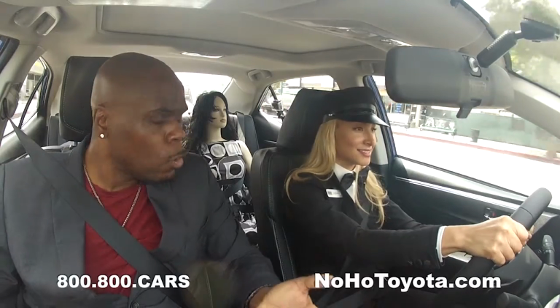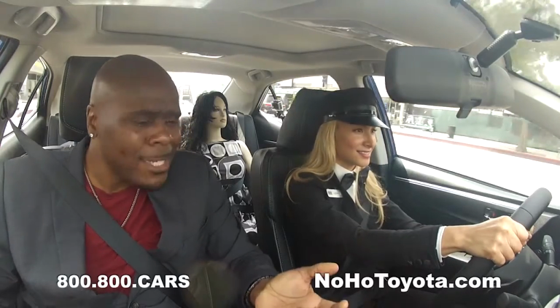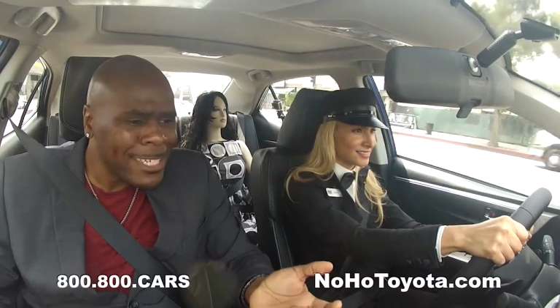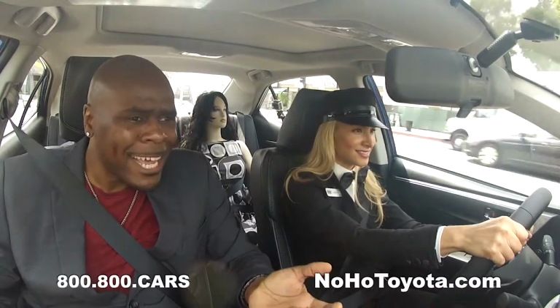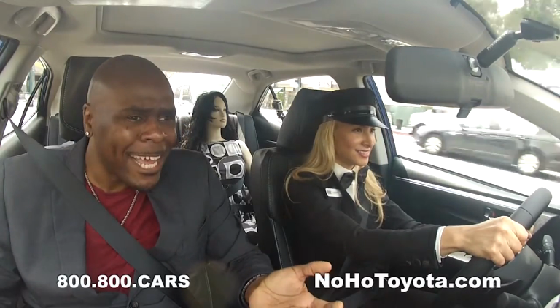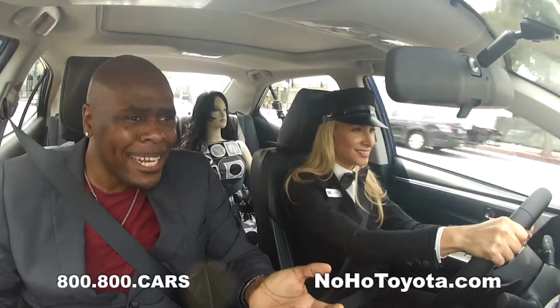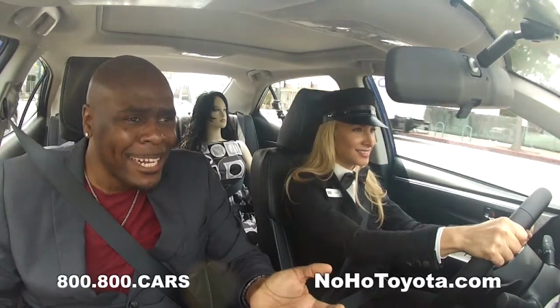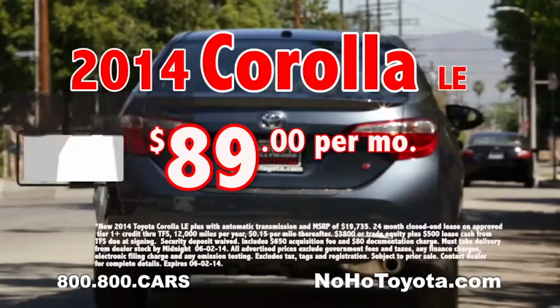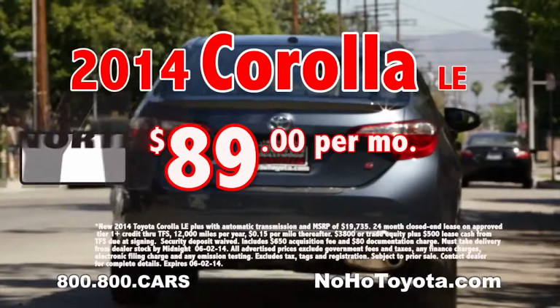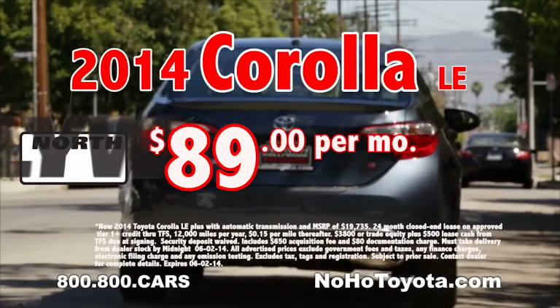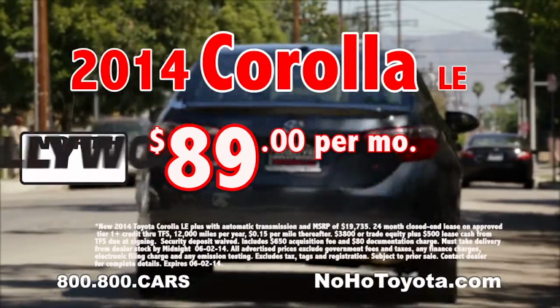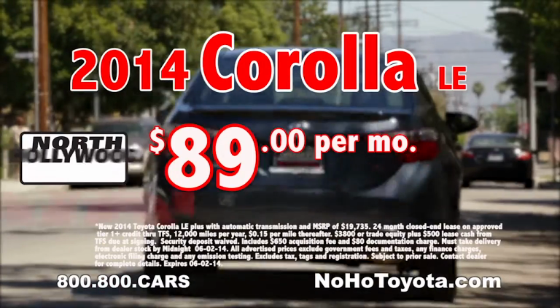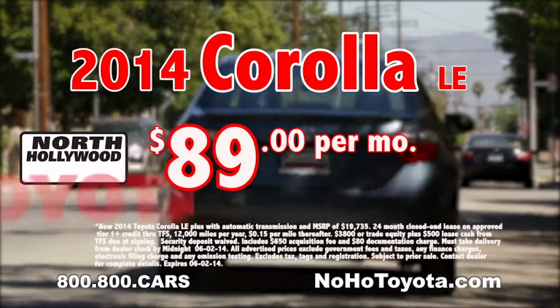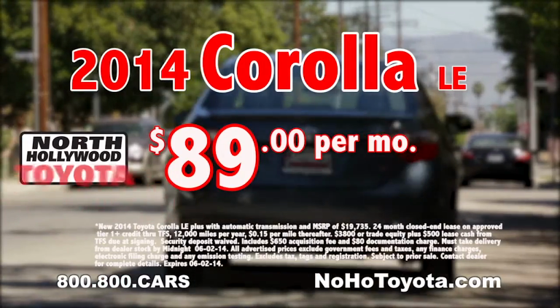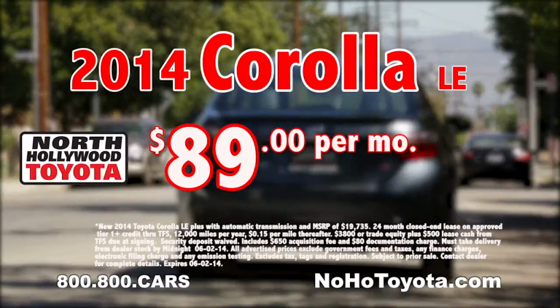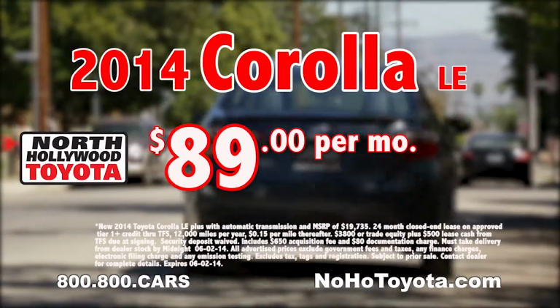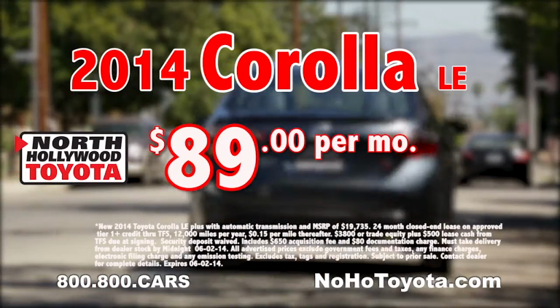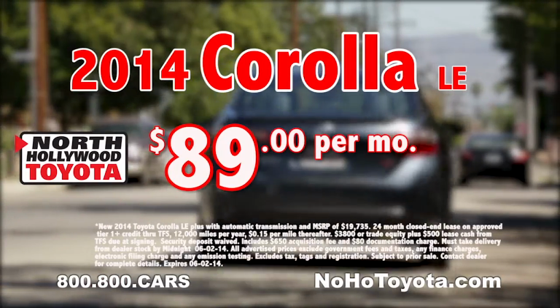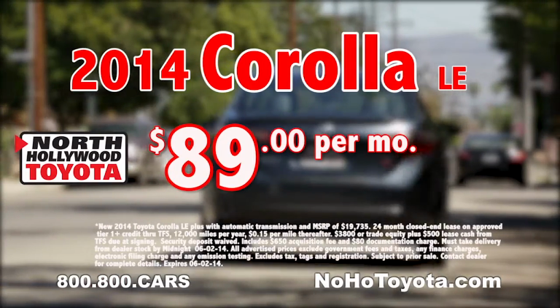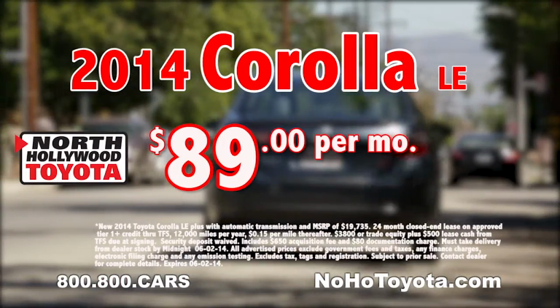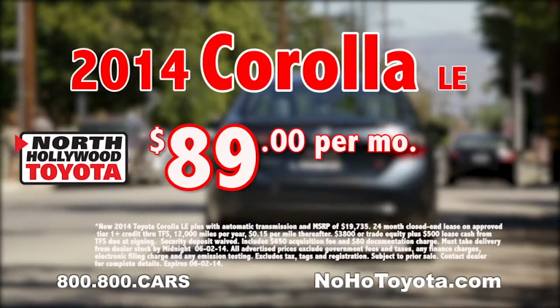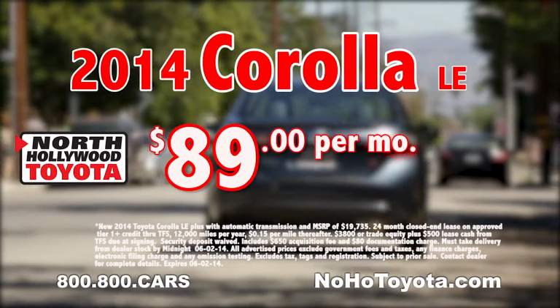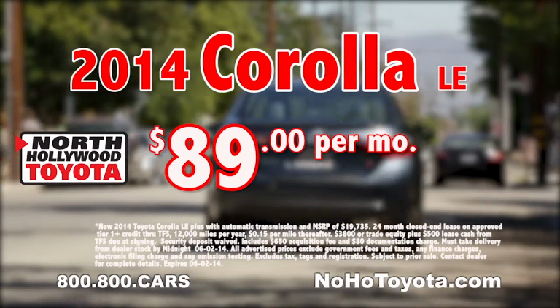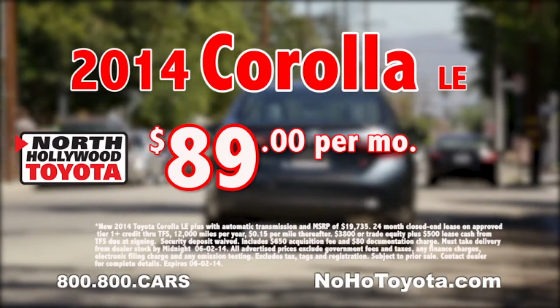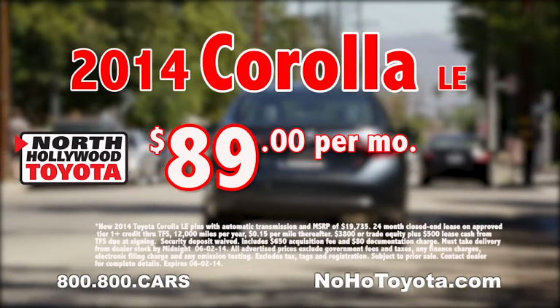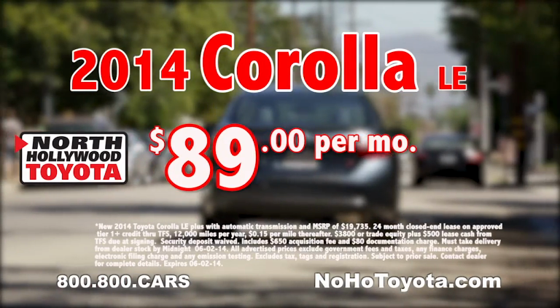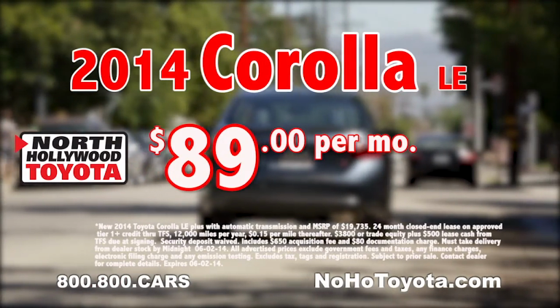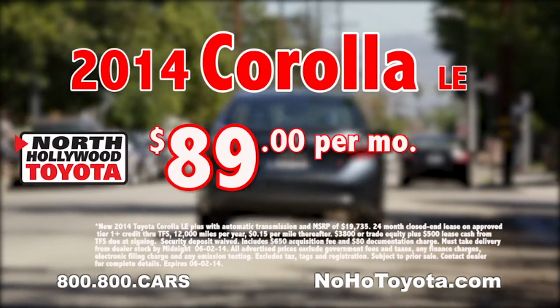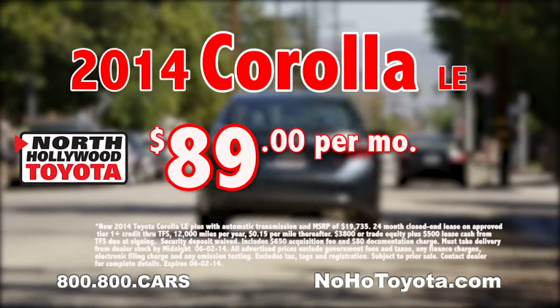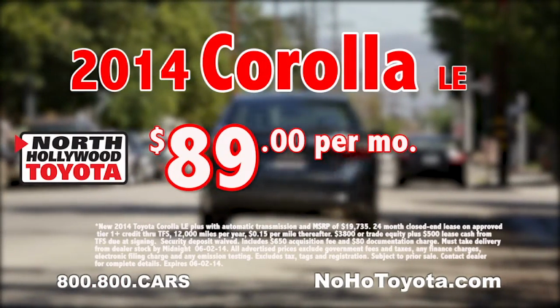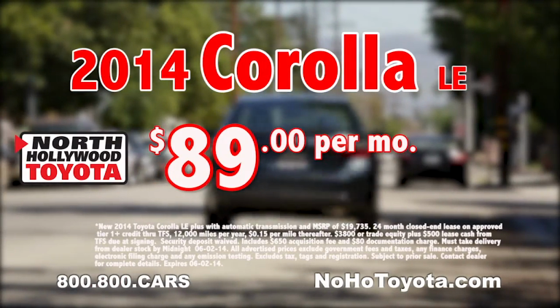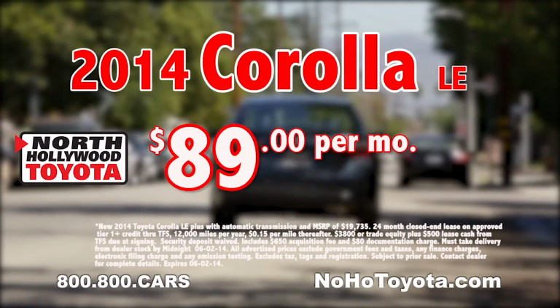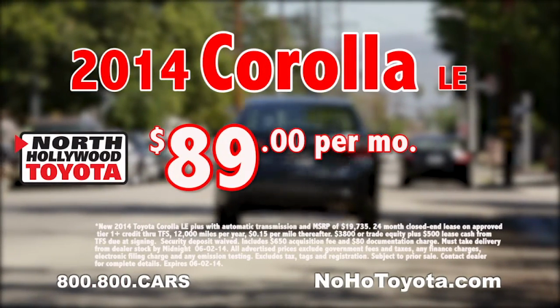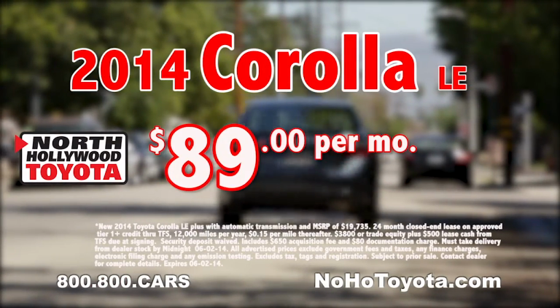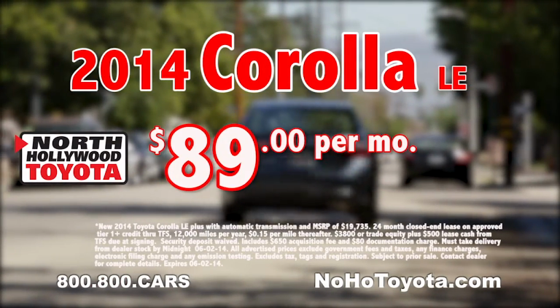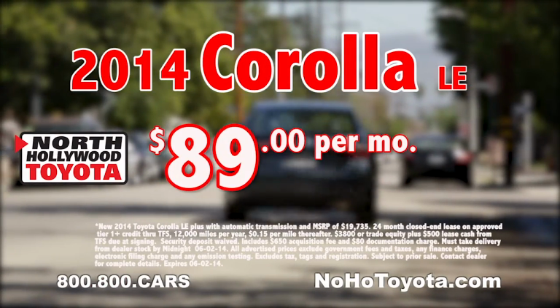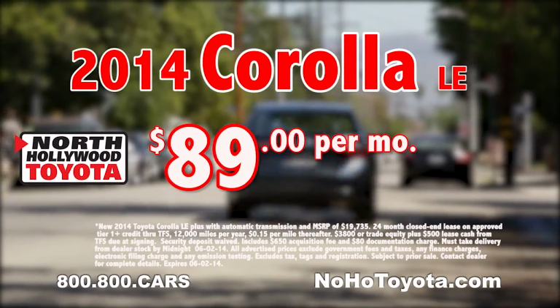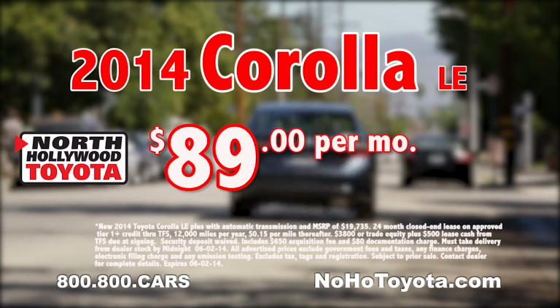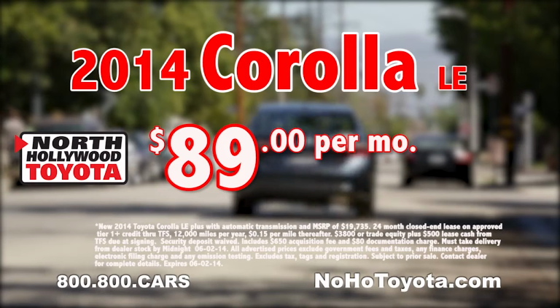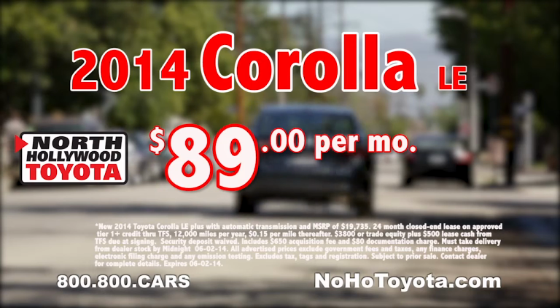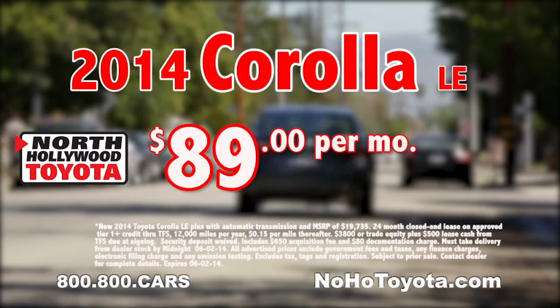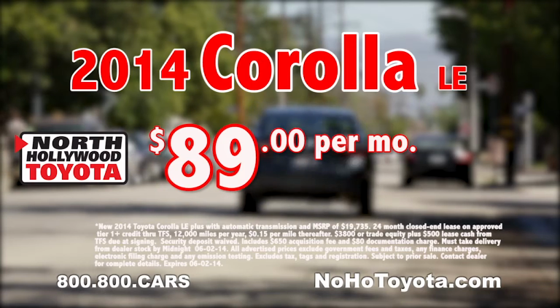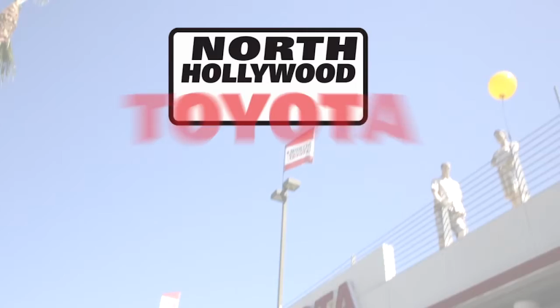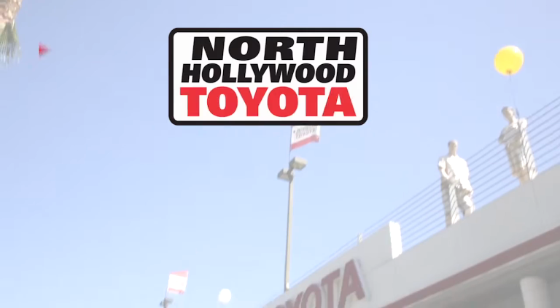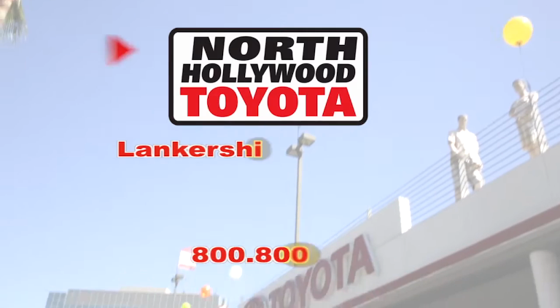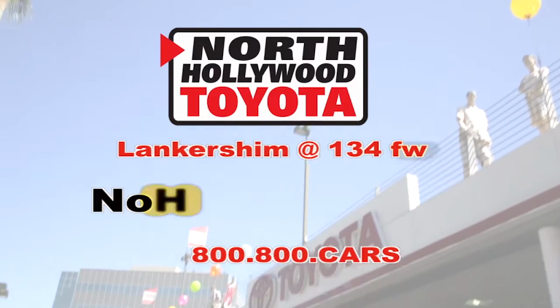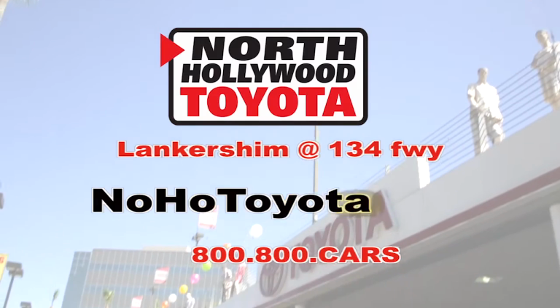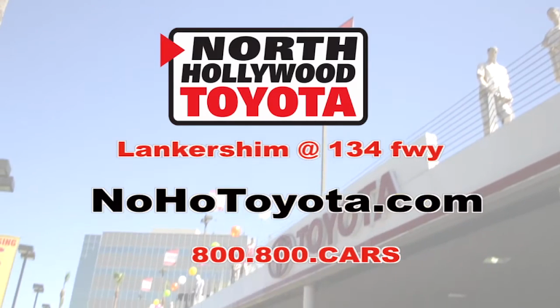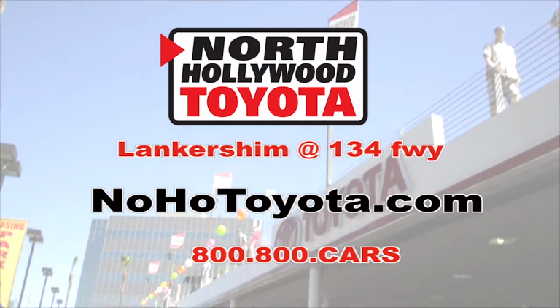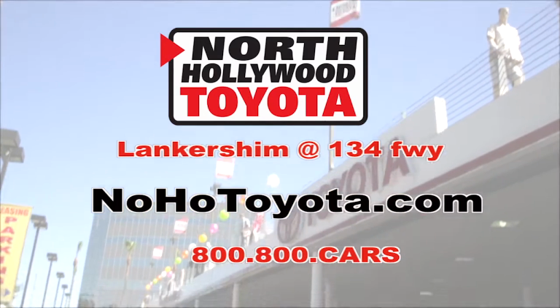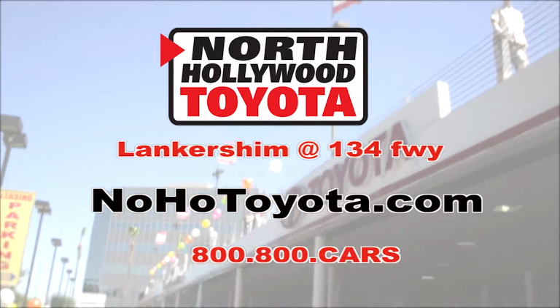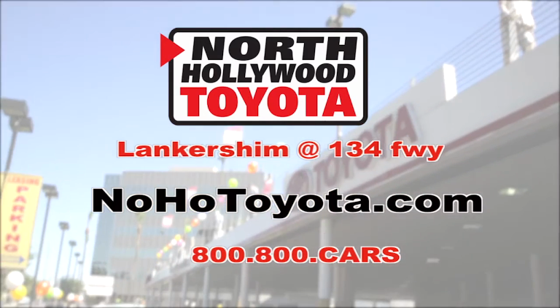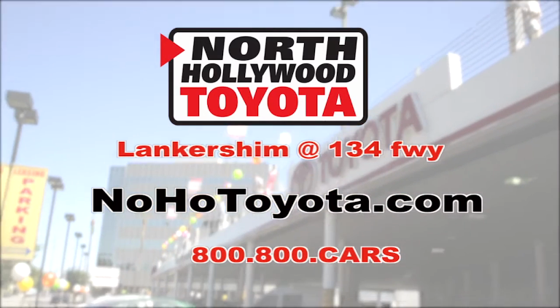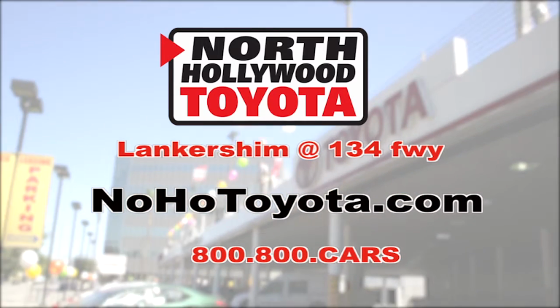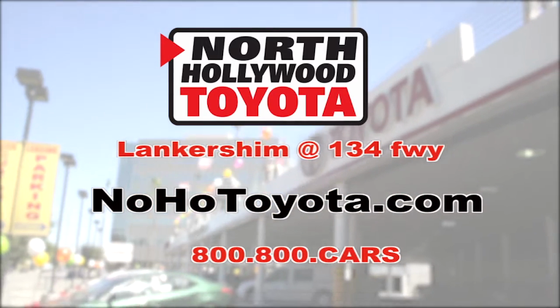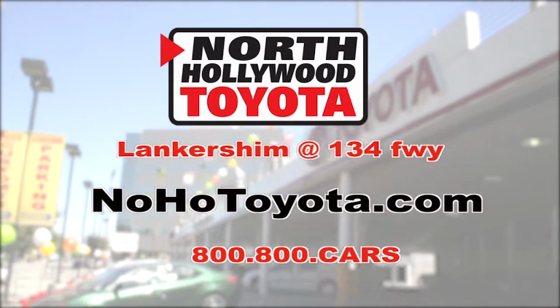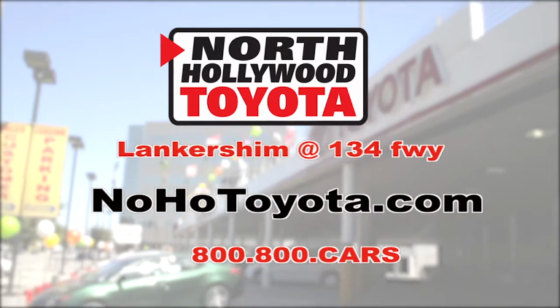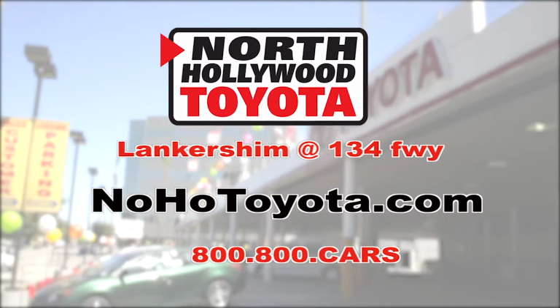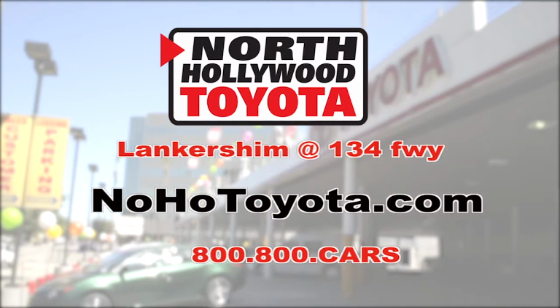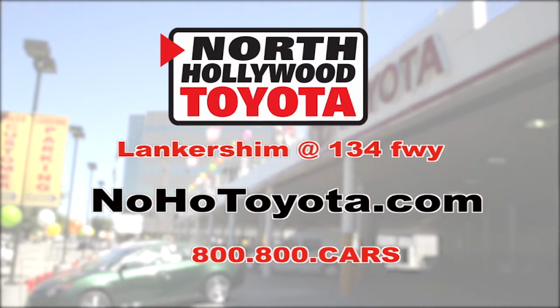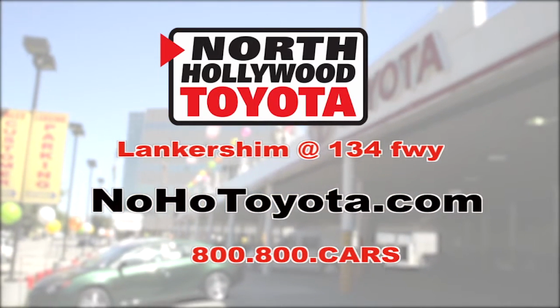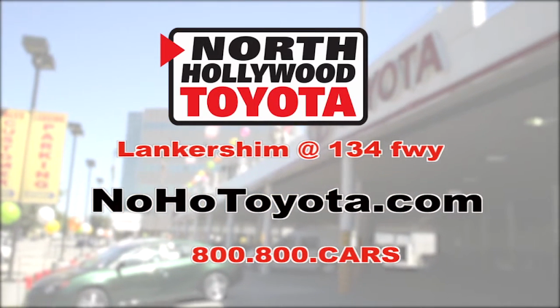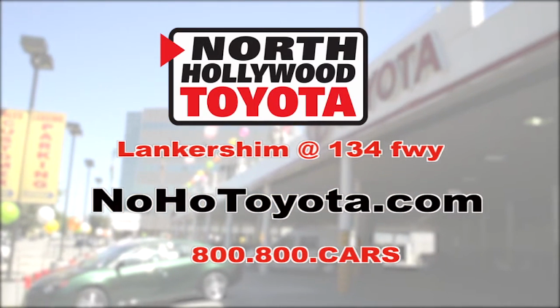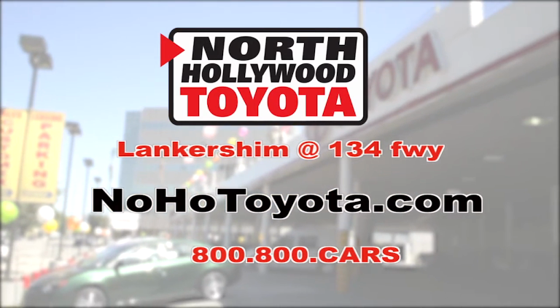Who does that? Right now, lease the all-new 2014 Corolla LE for just $89 per month. On Lancashire and the 134 Freeway.